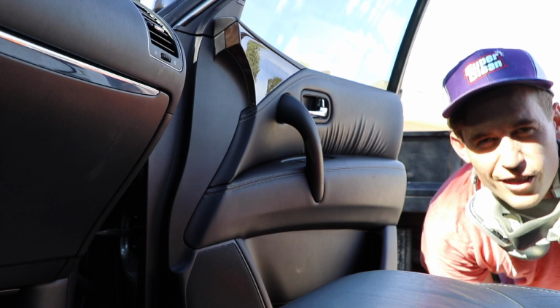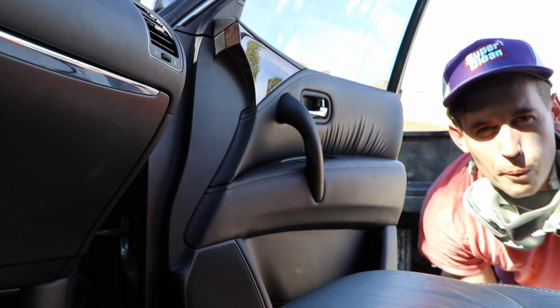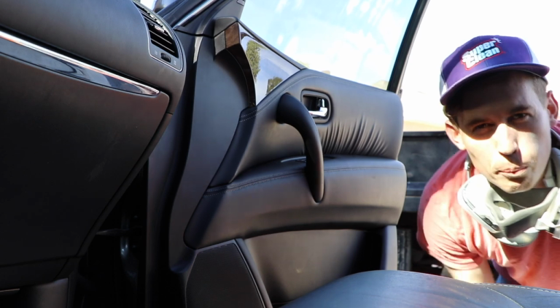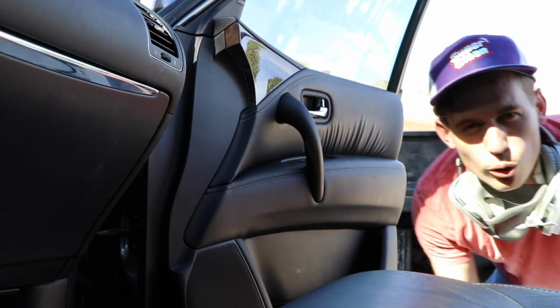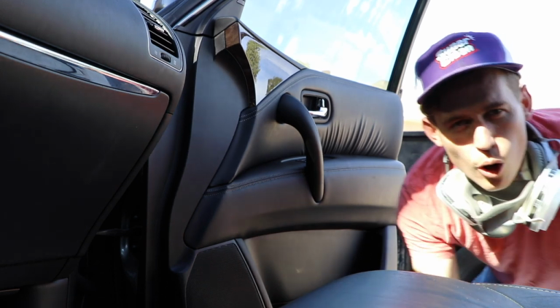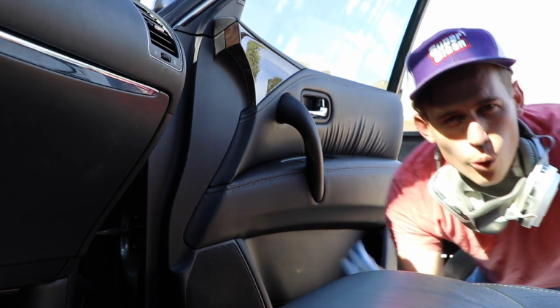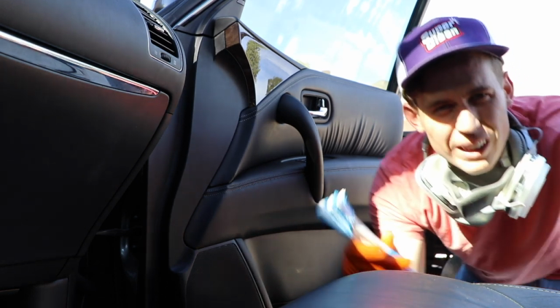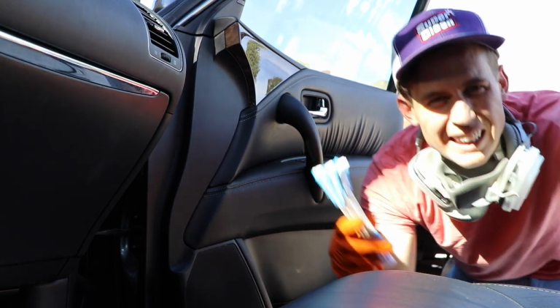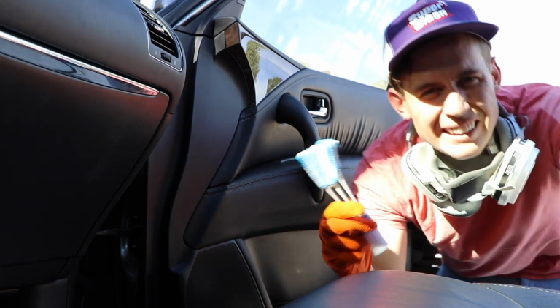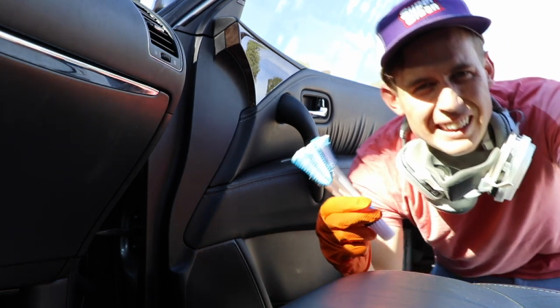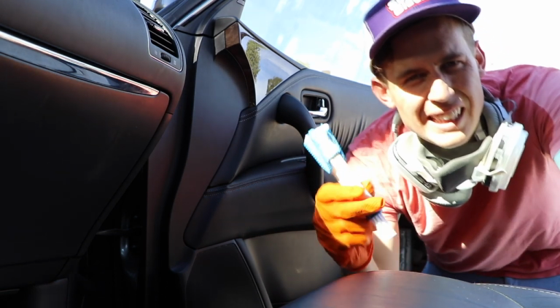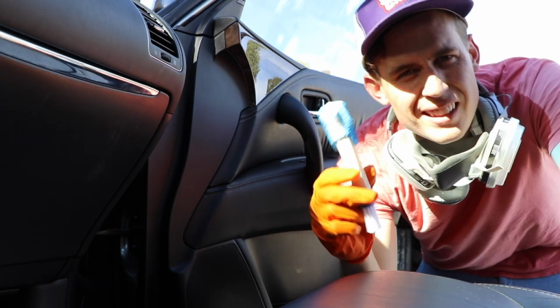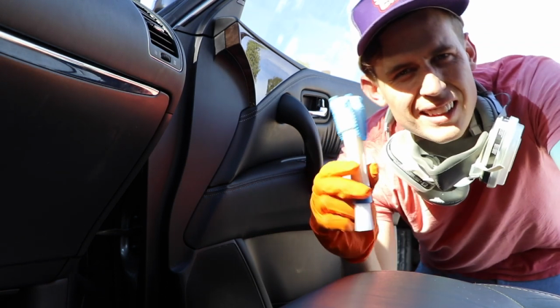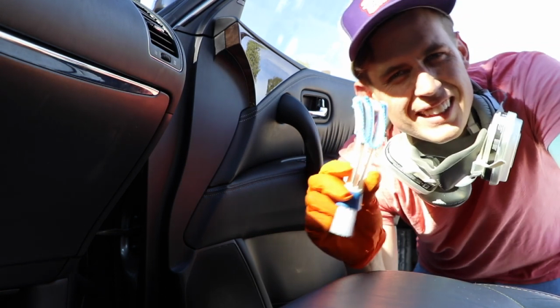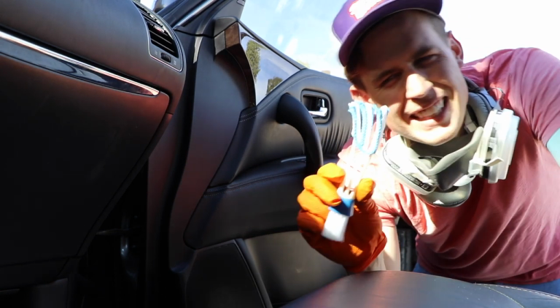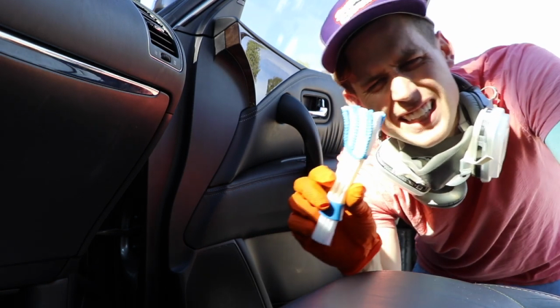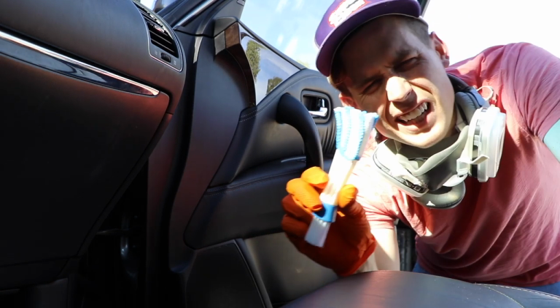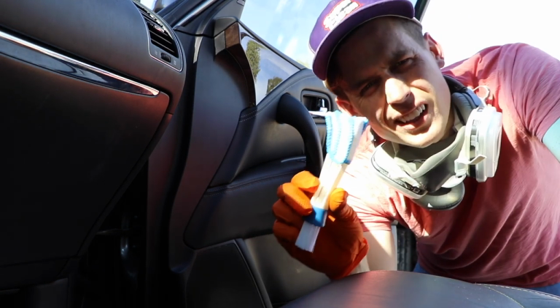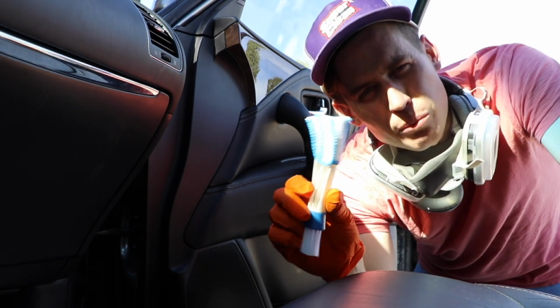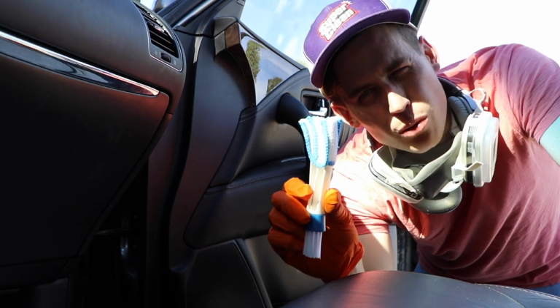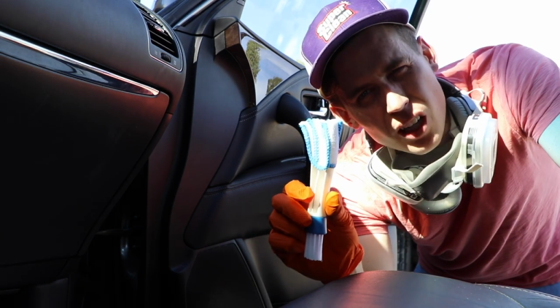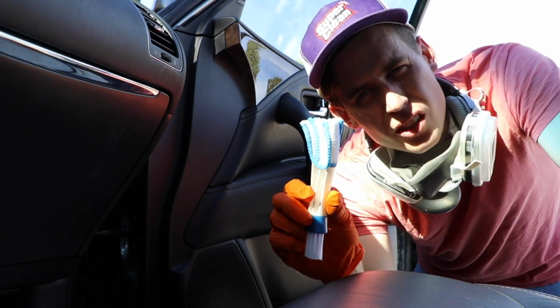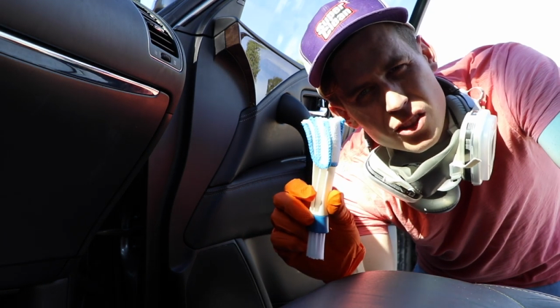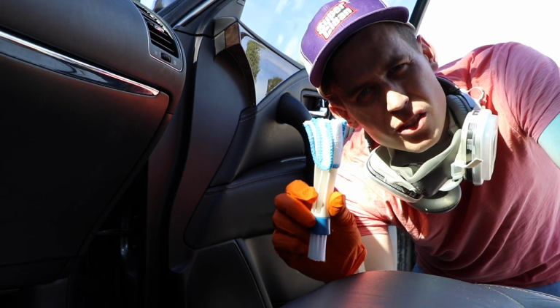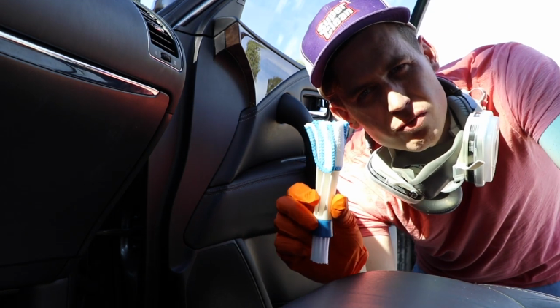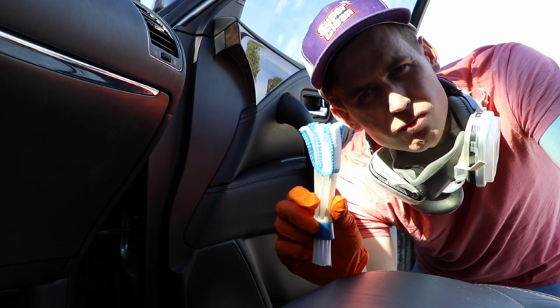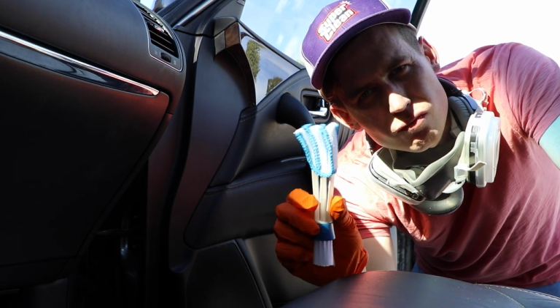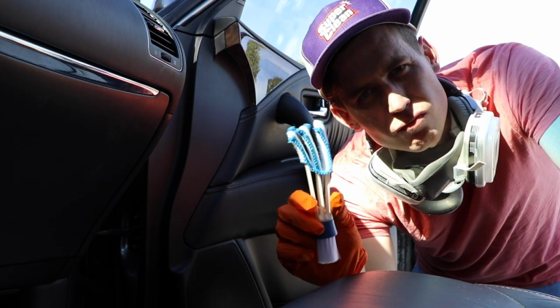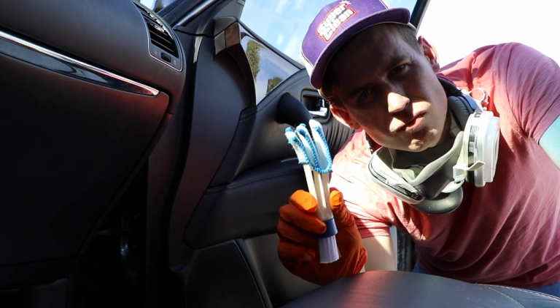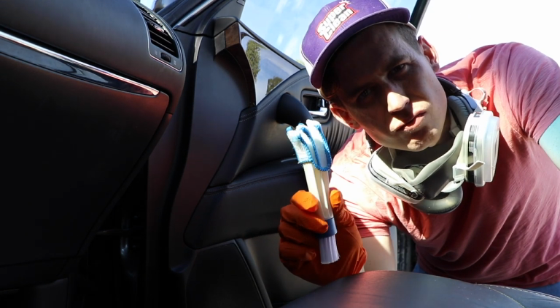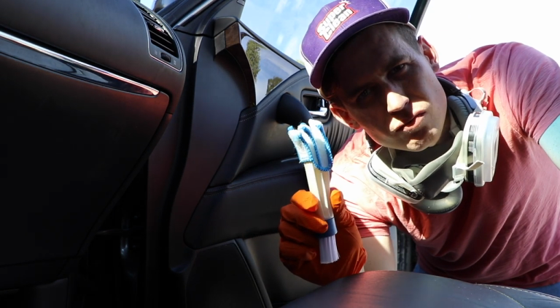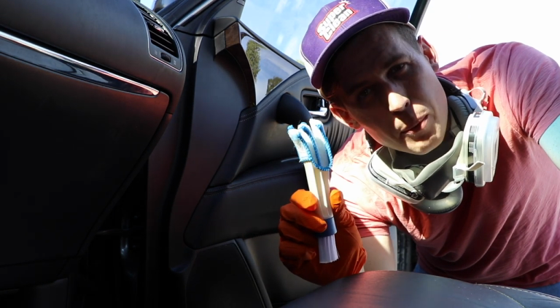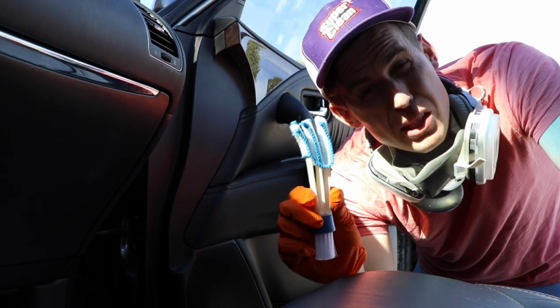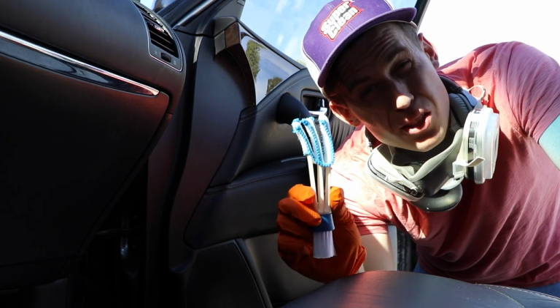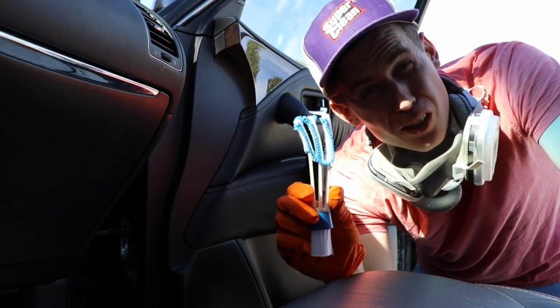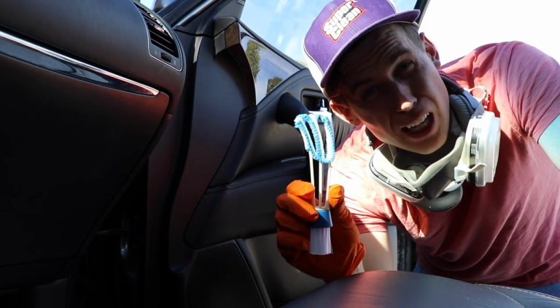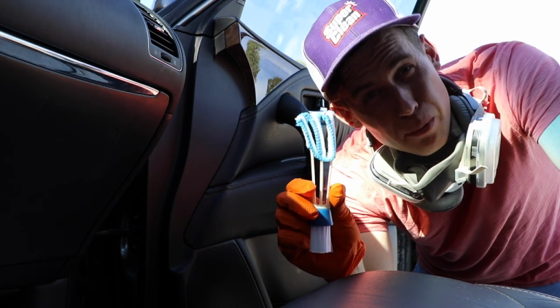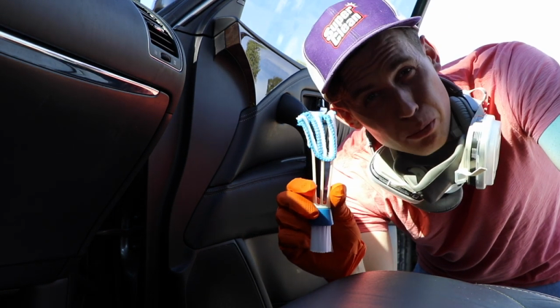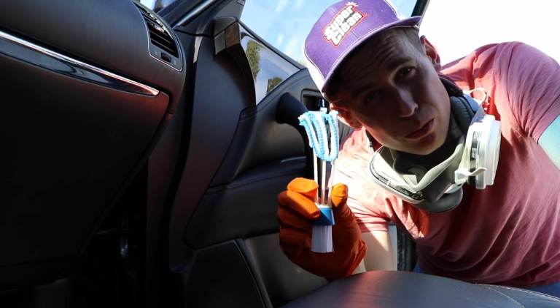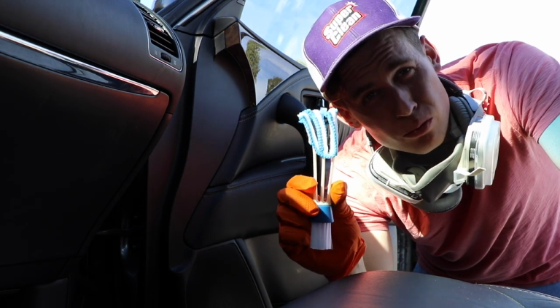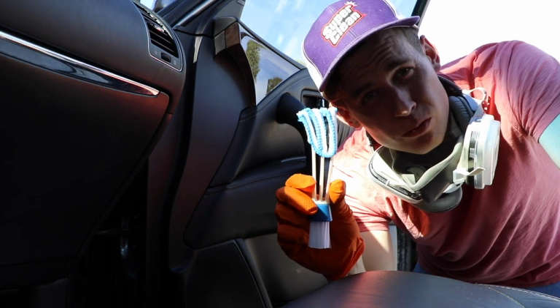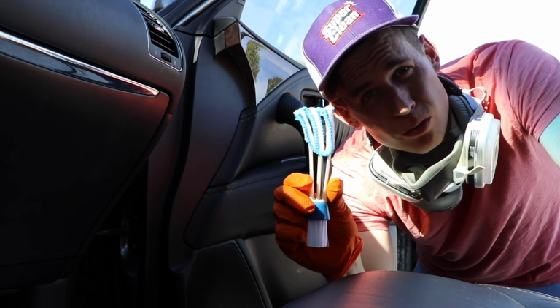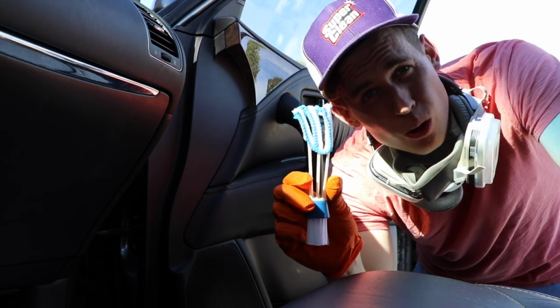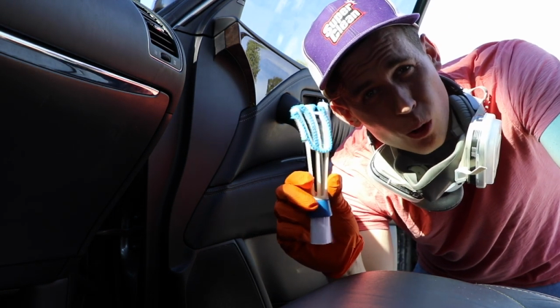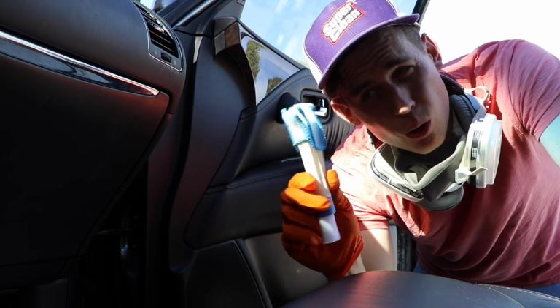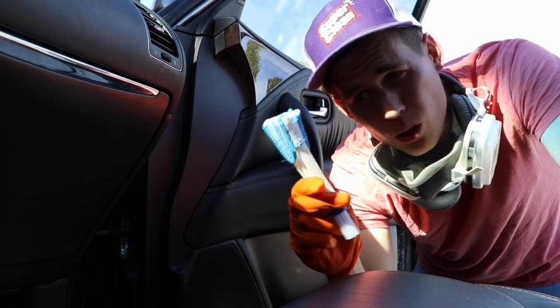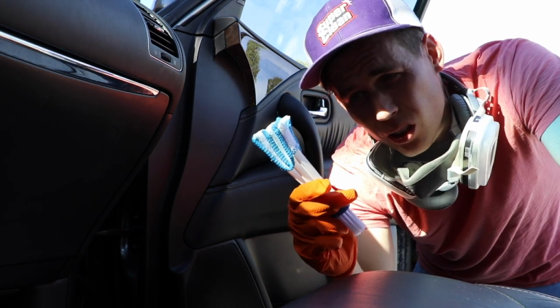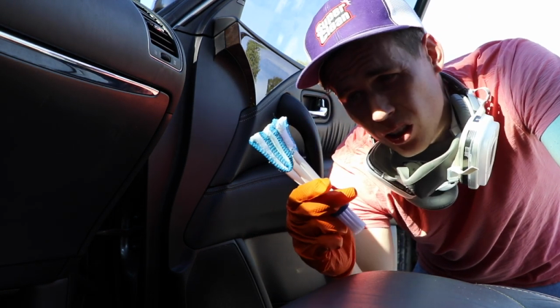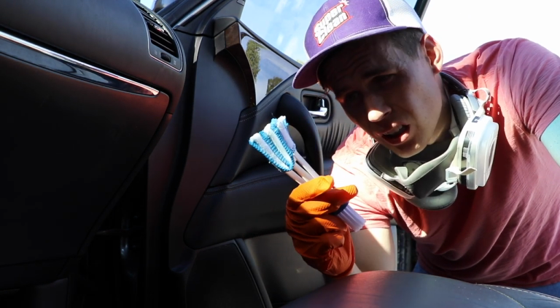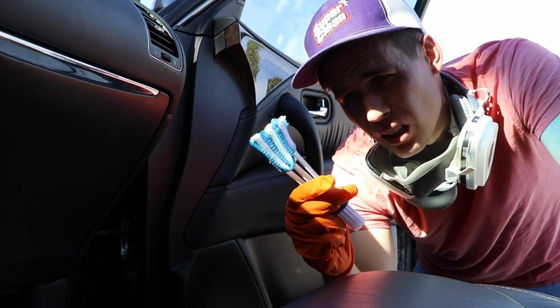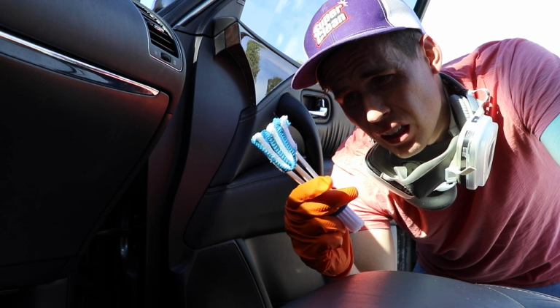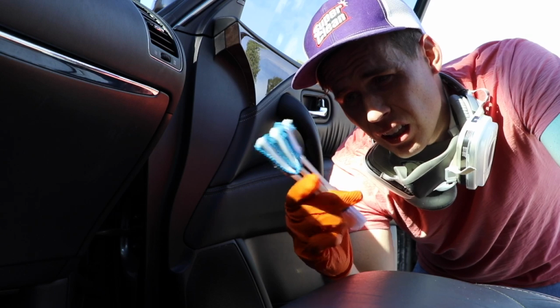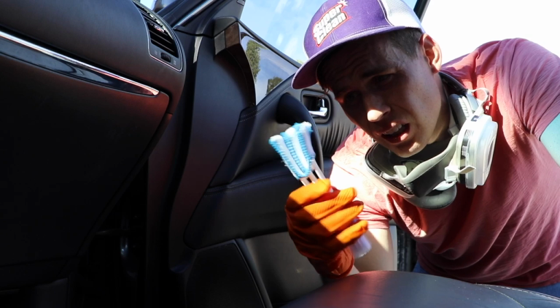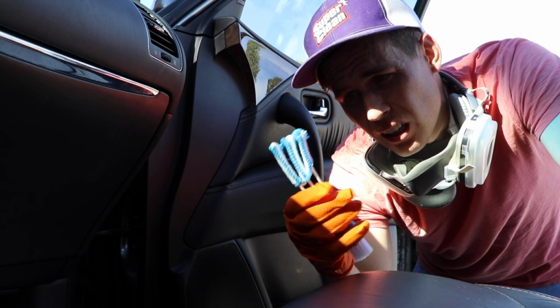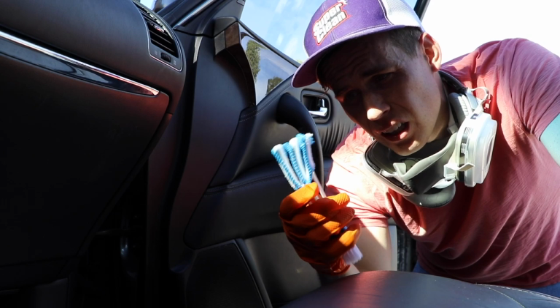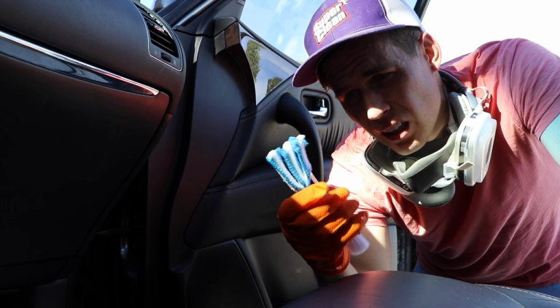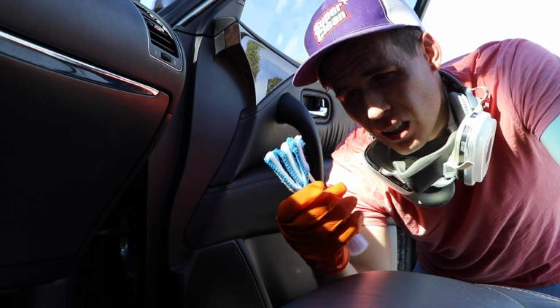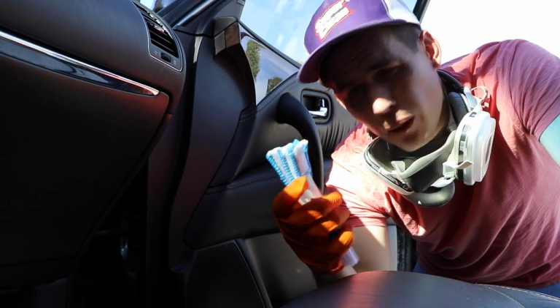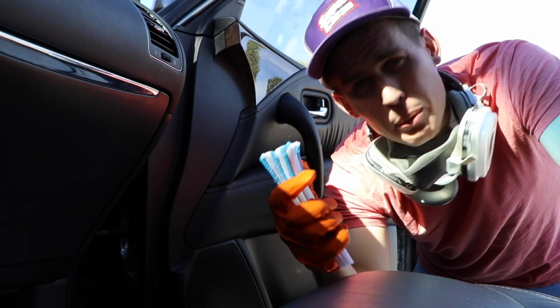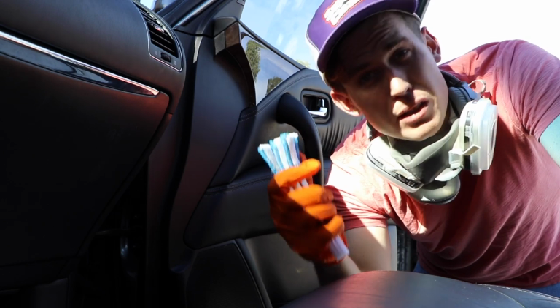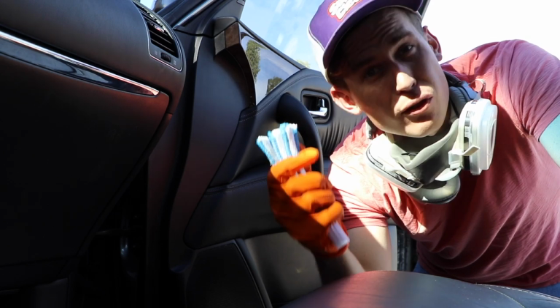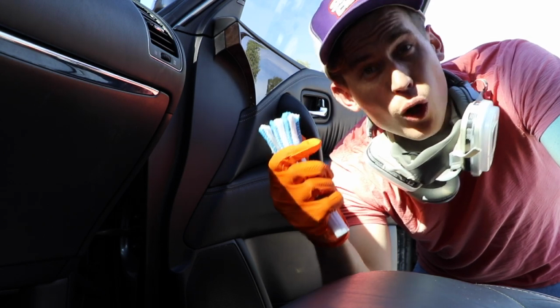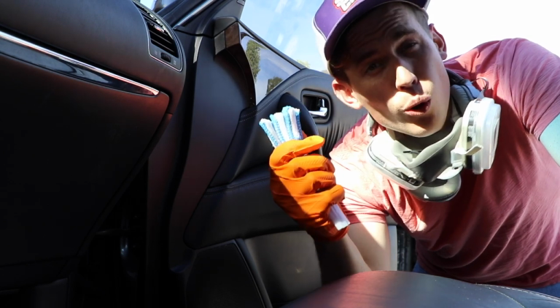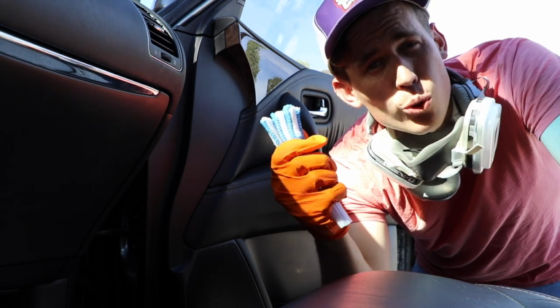The Pro Elite Detailing Brush — a piece of crap or a piece of gold?